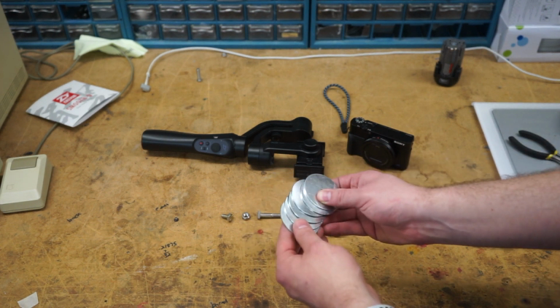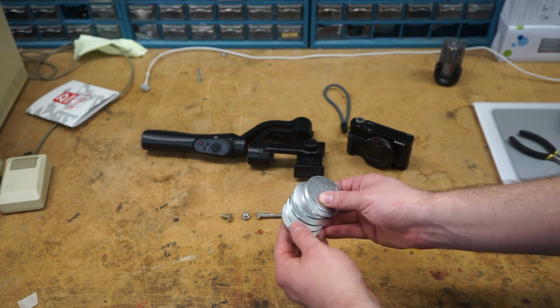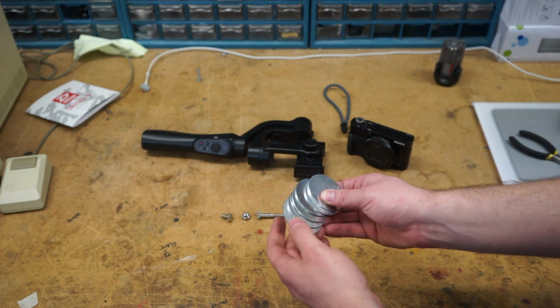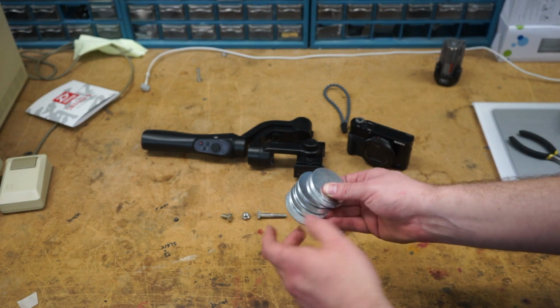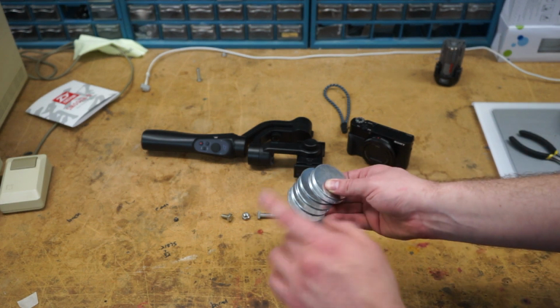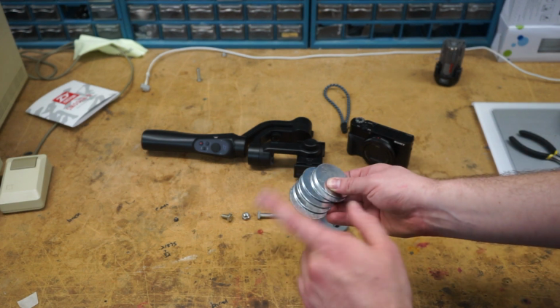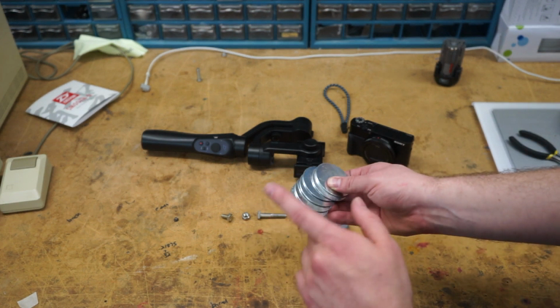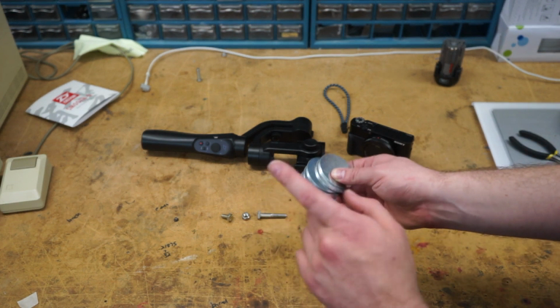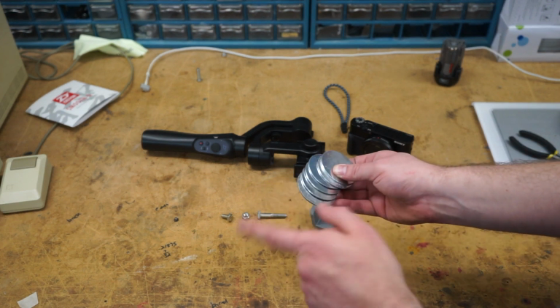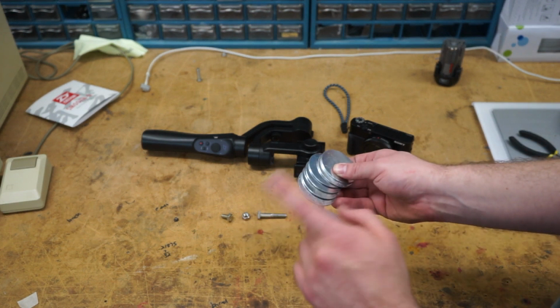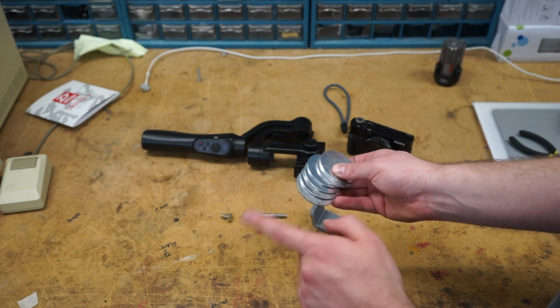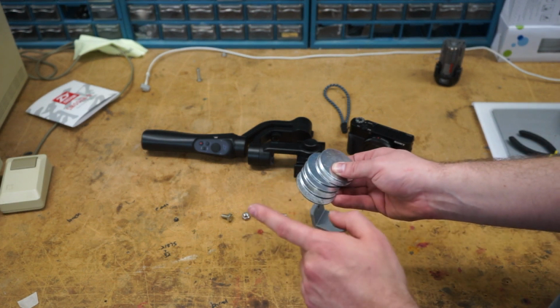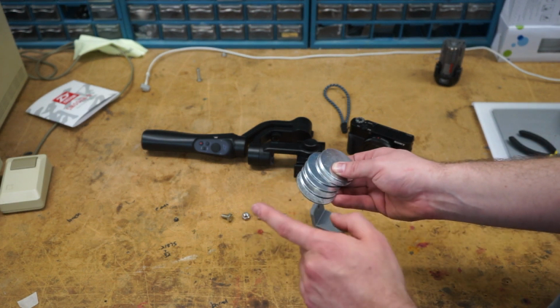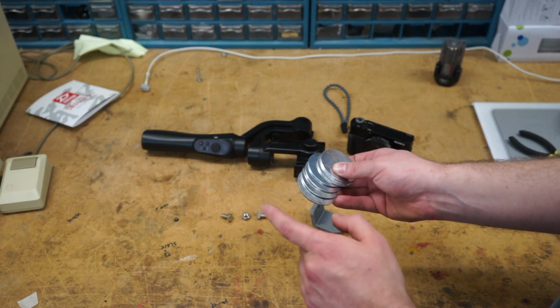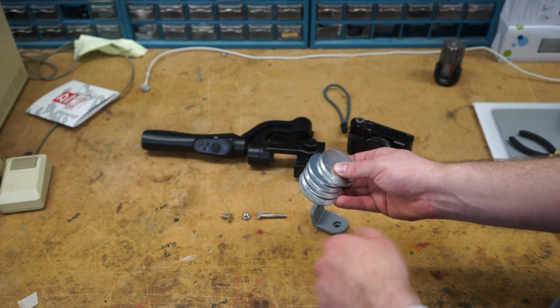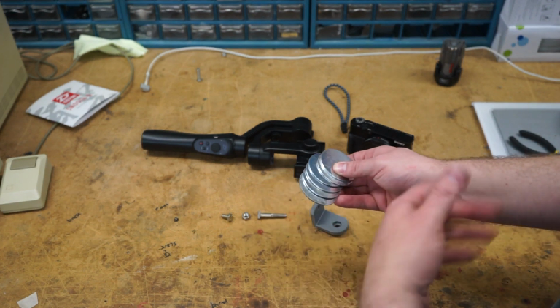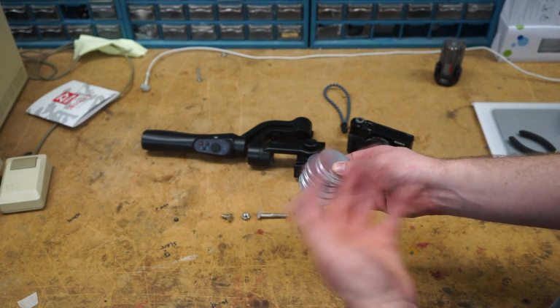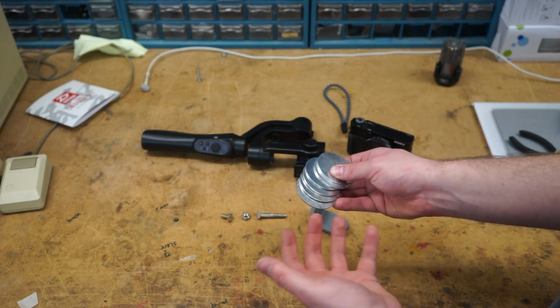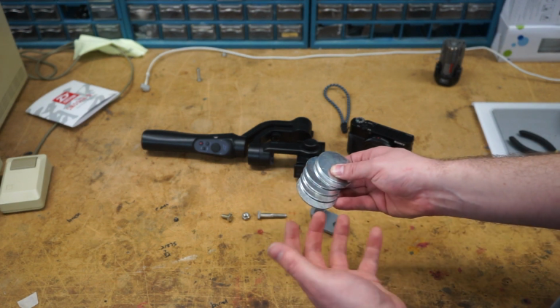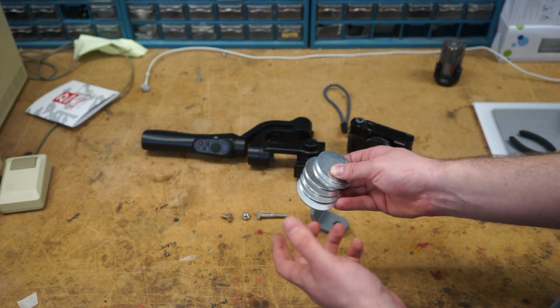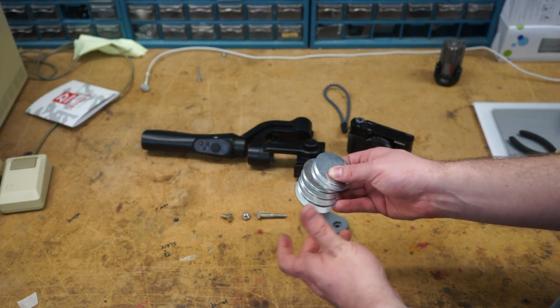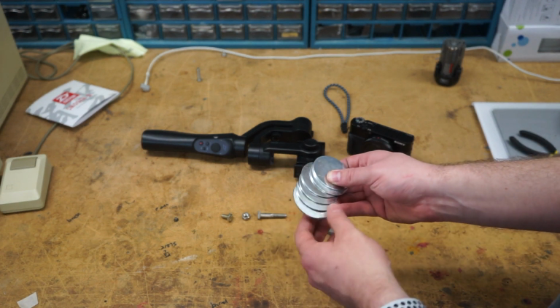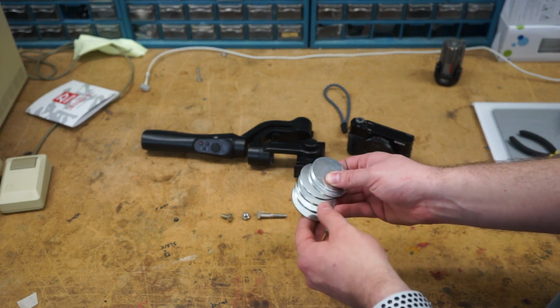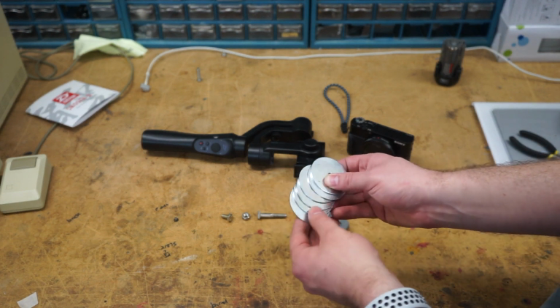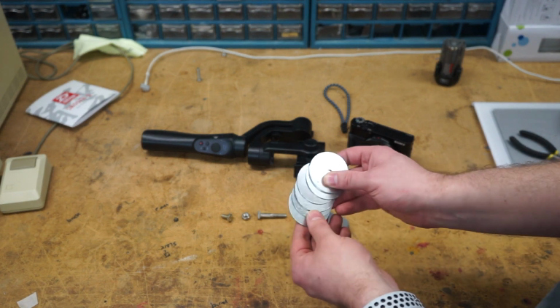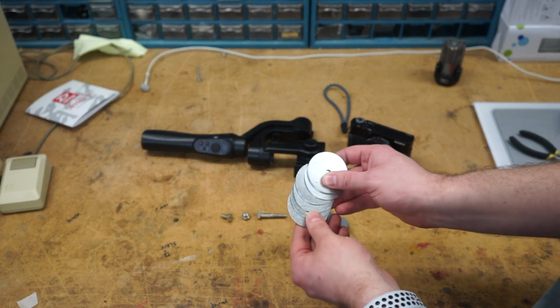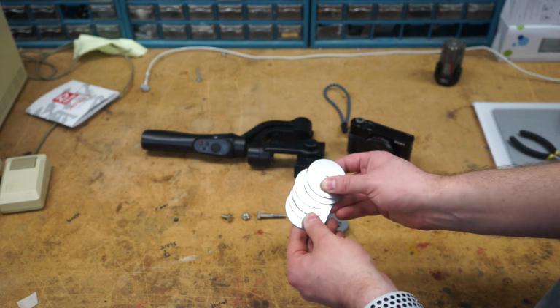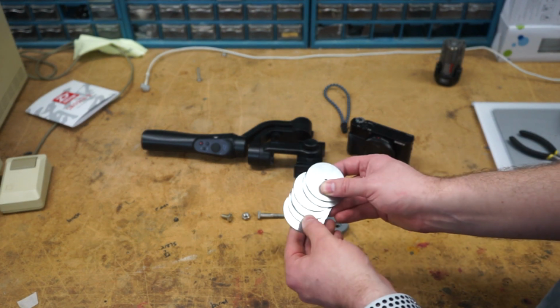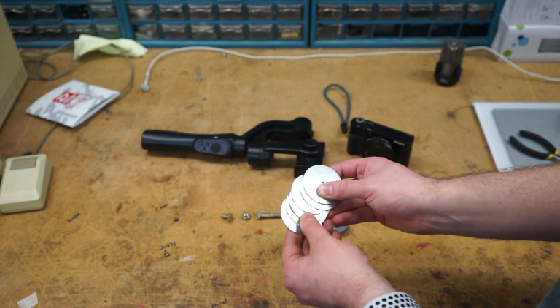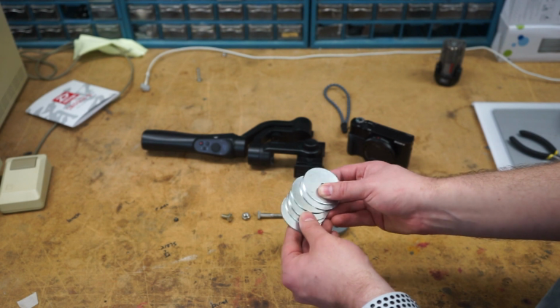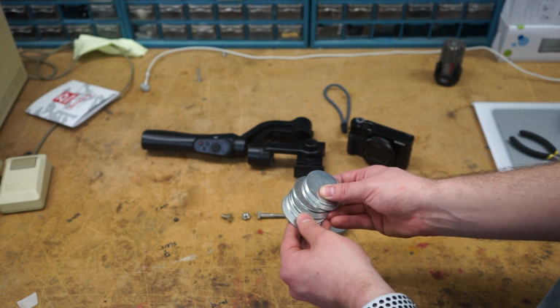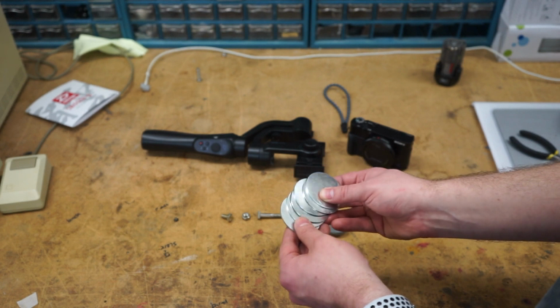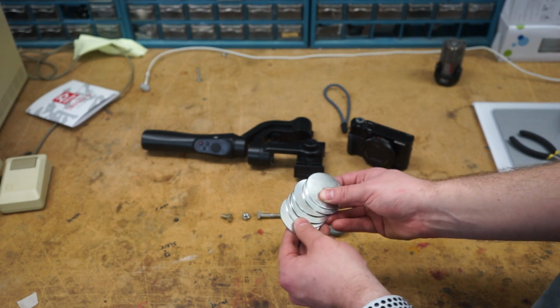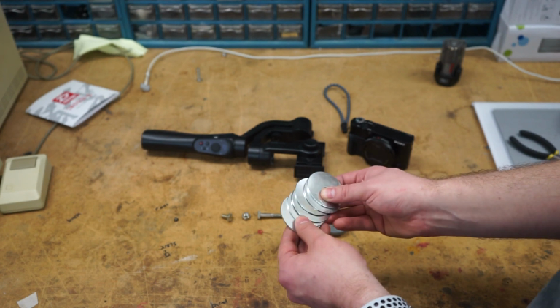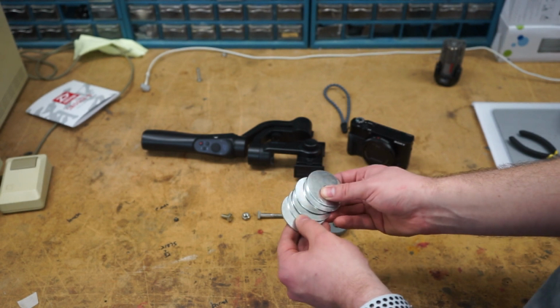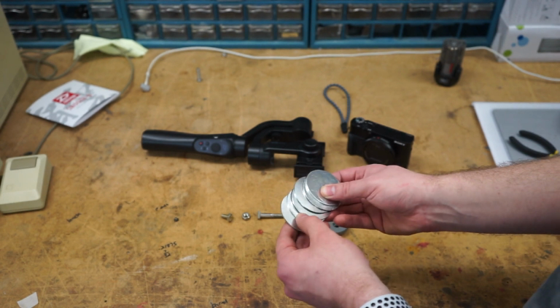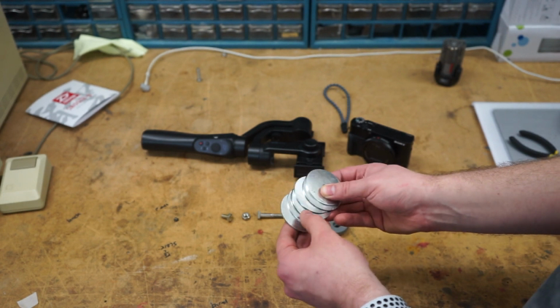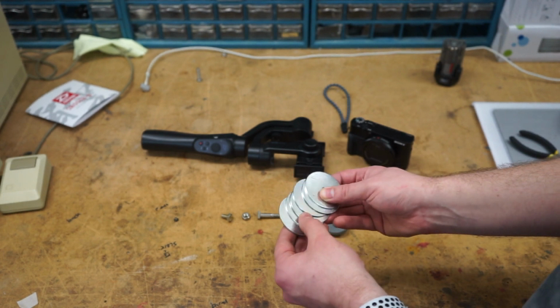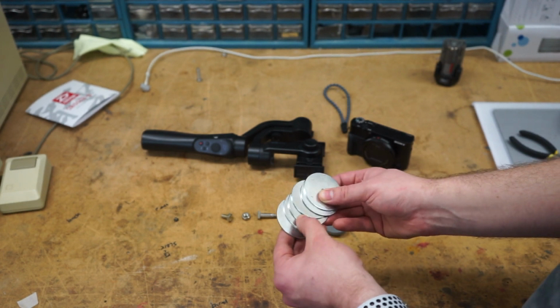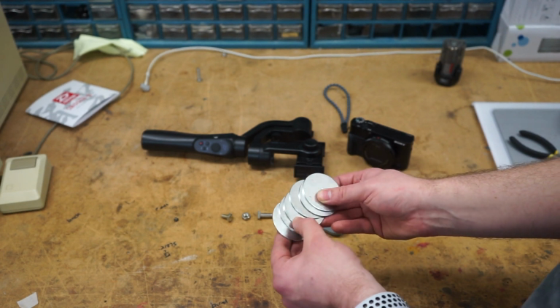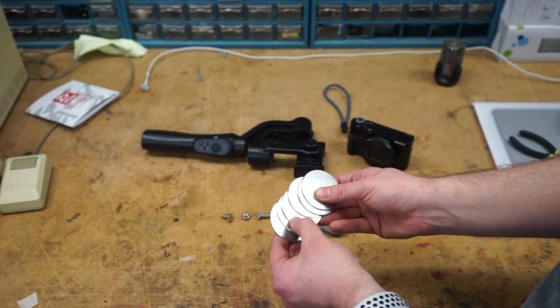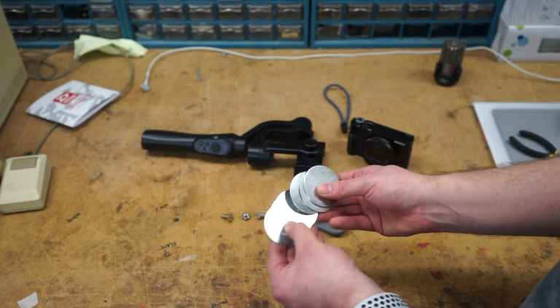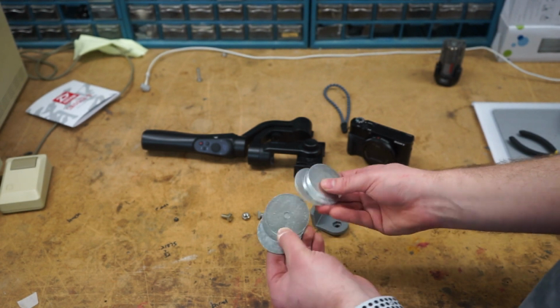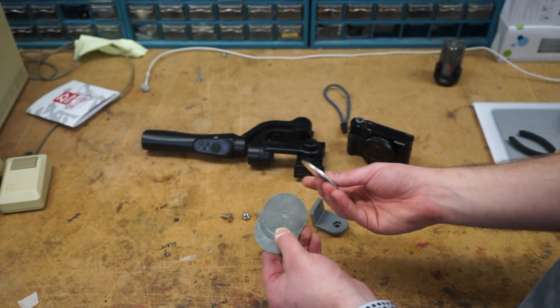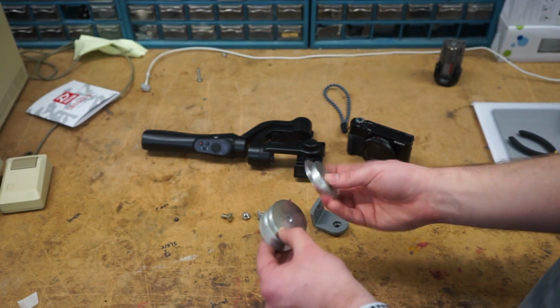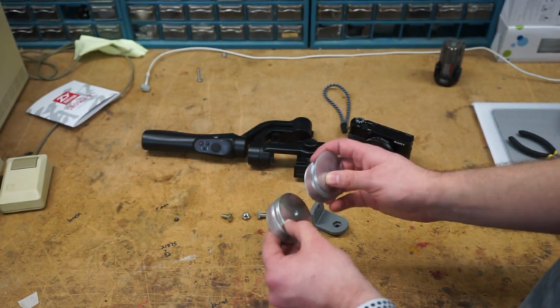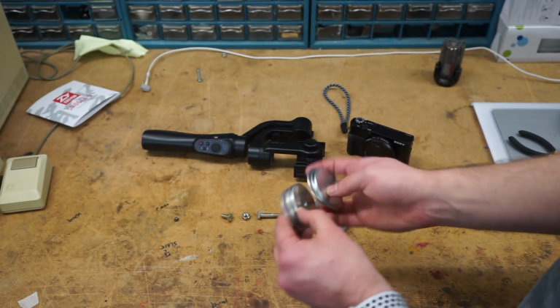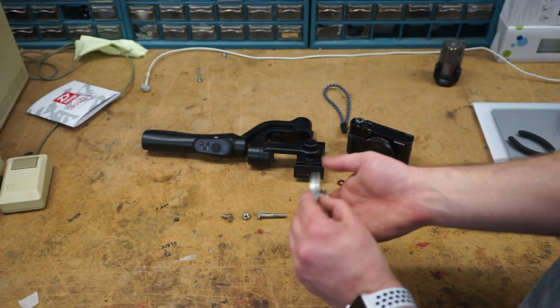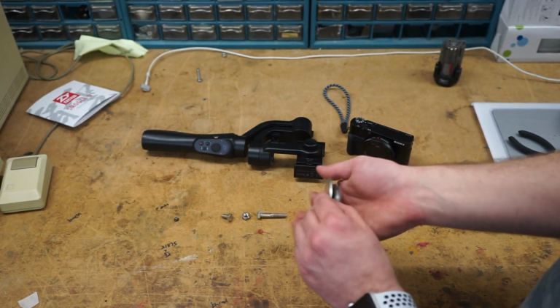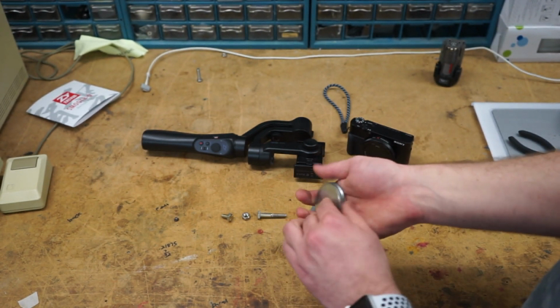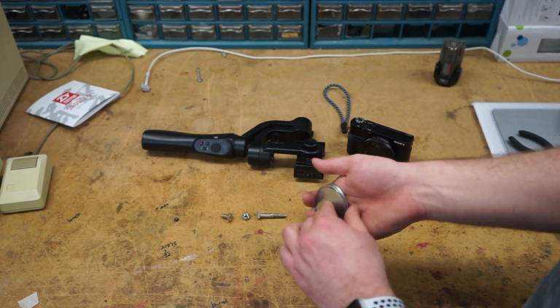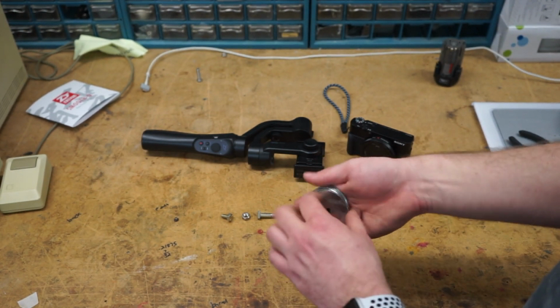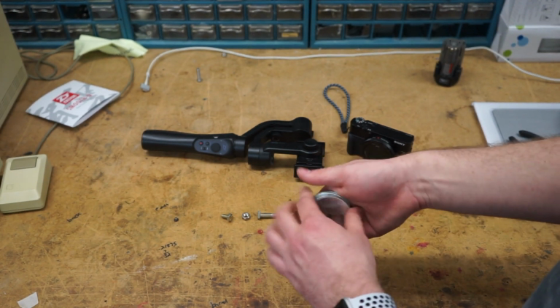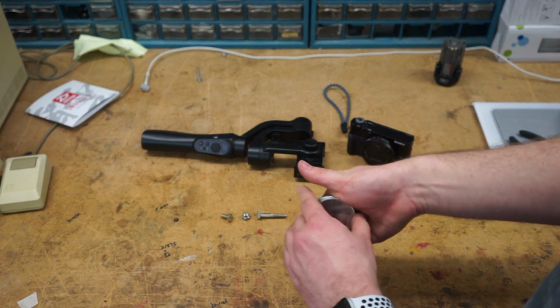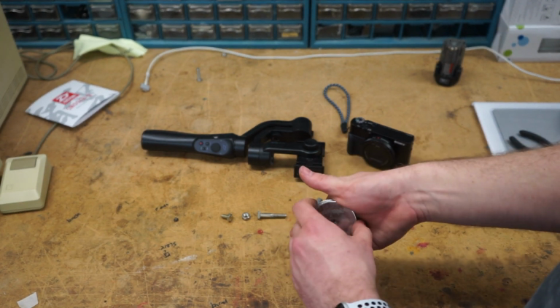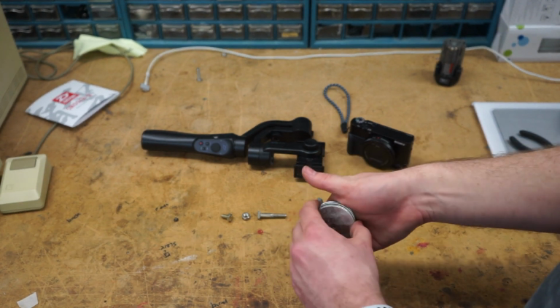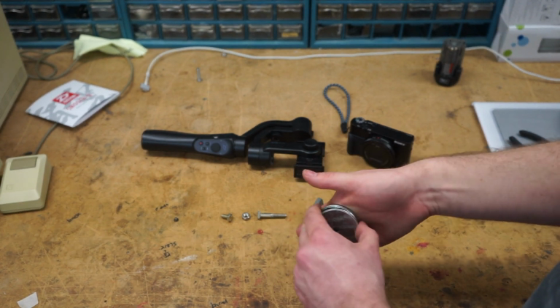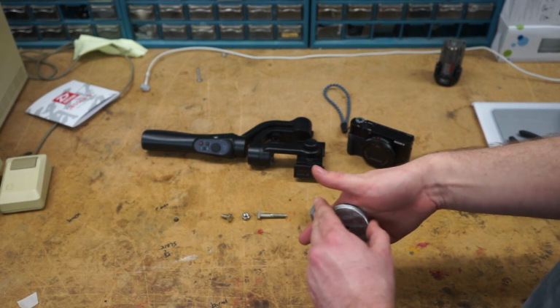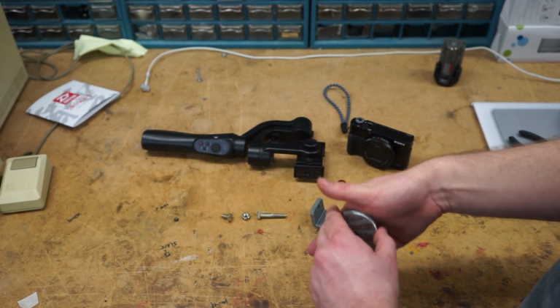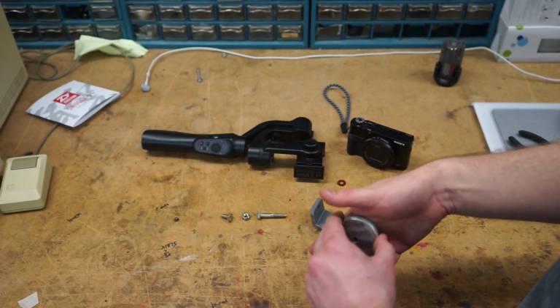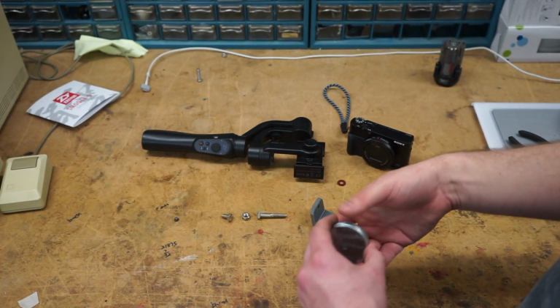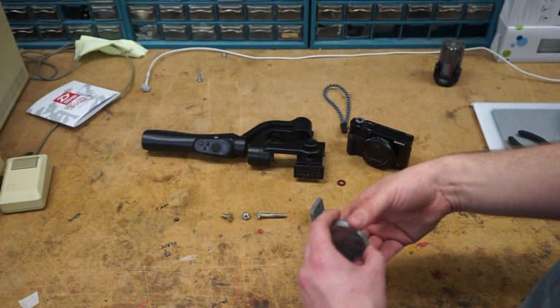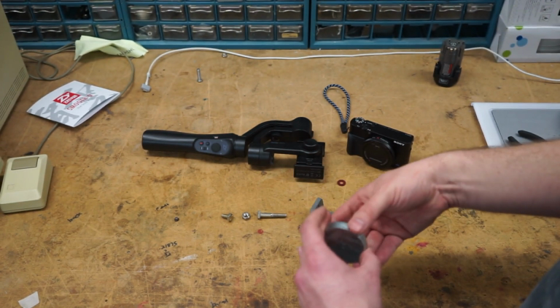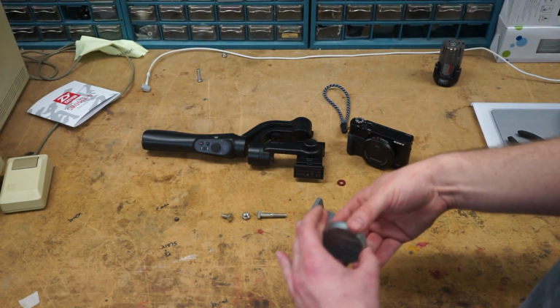When you balance it, balance it with the lens sticking out. Just some fender washers I got at the hardware store.